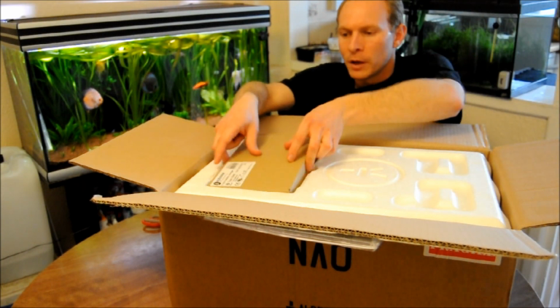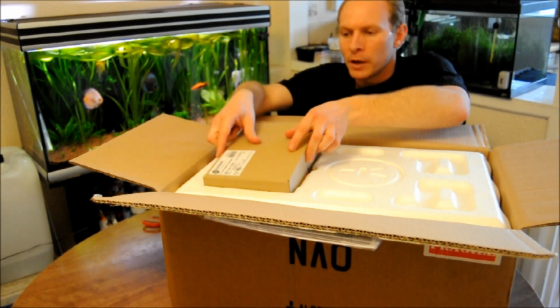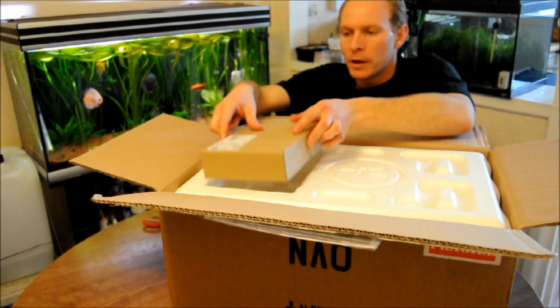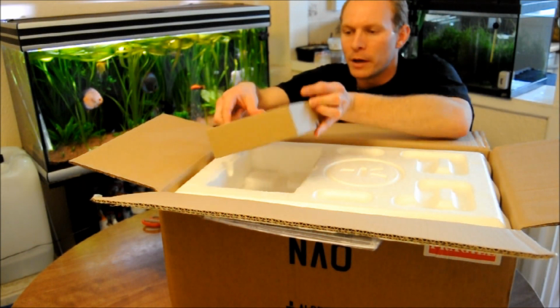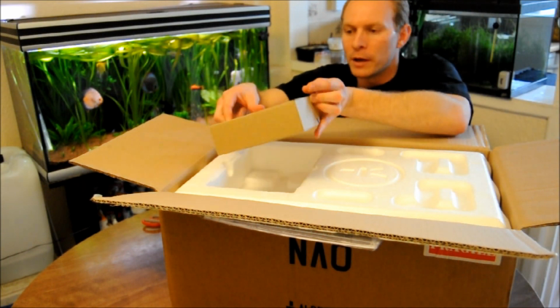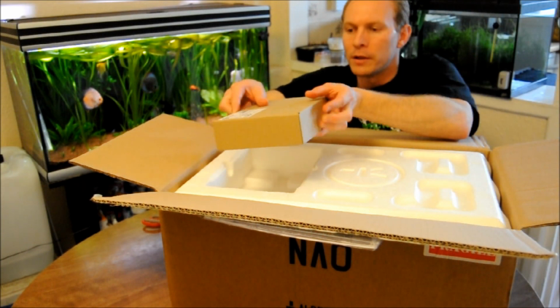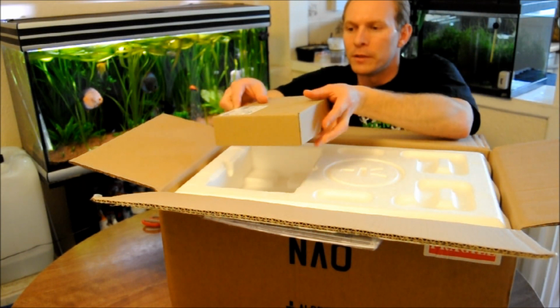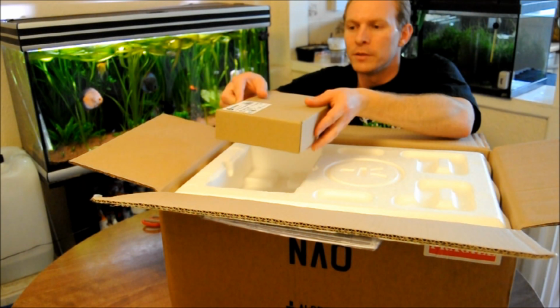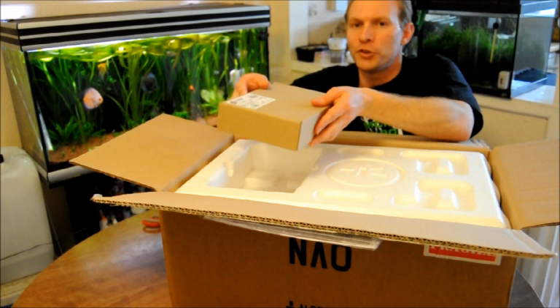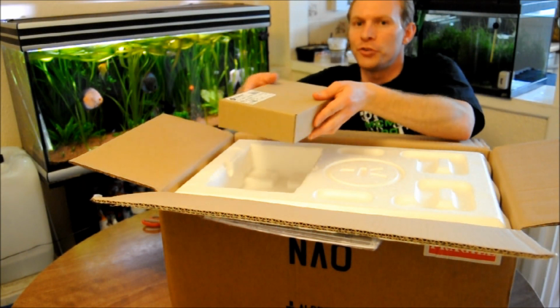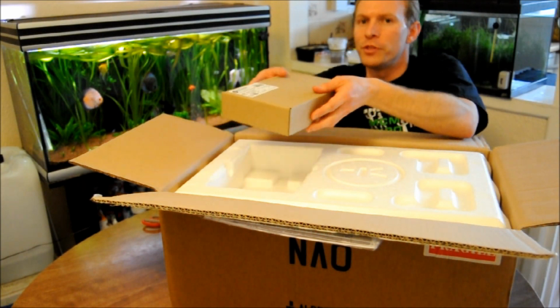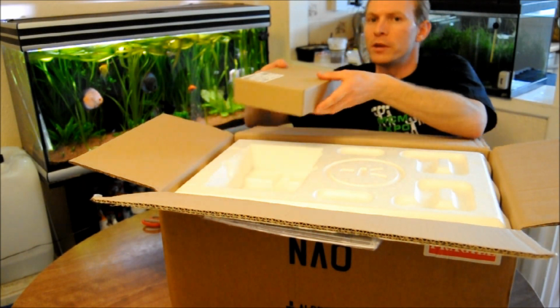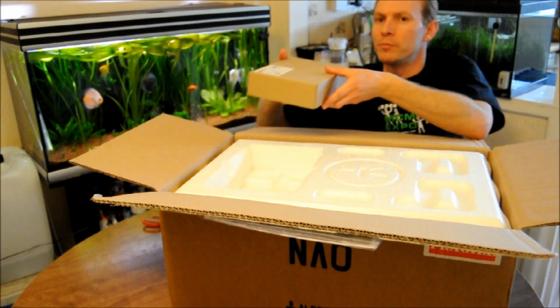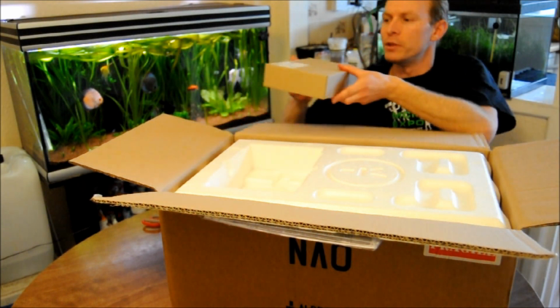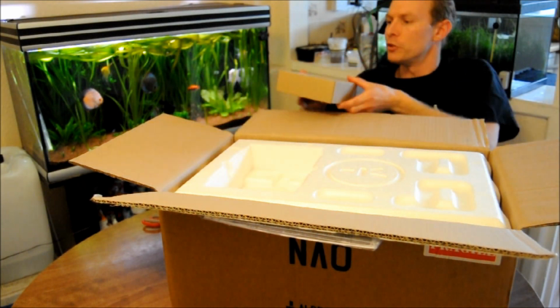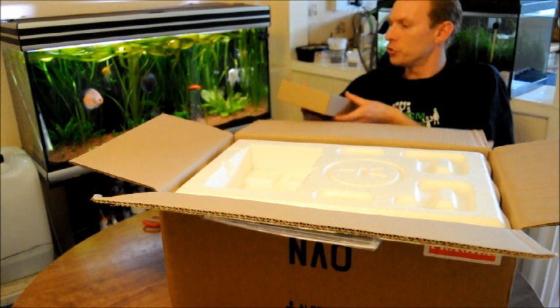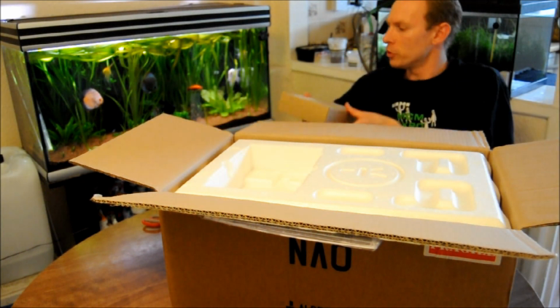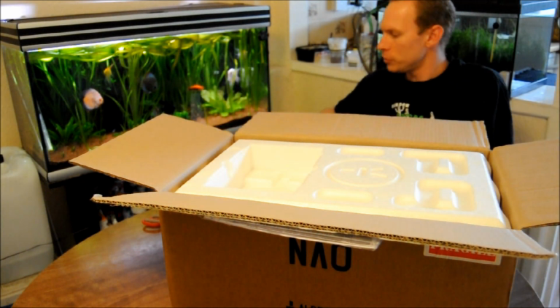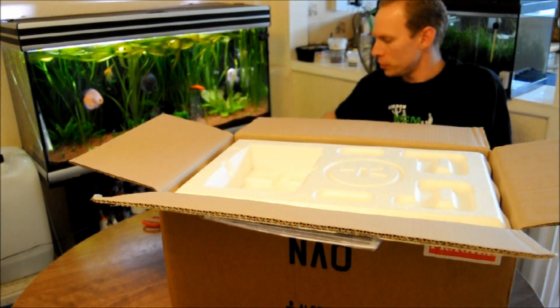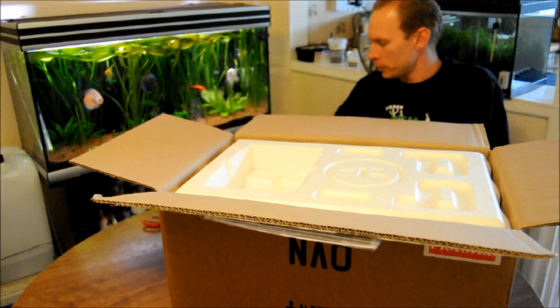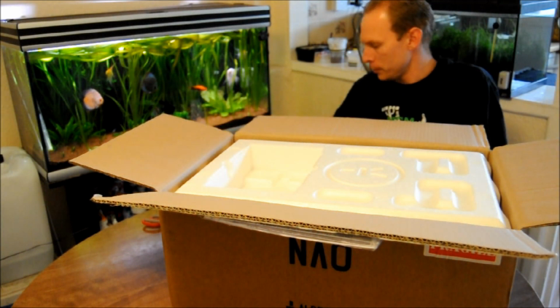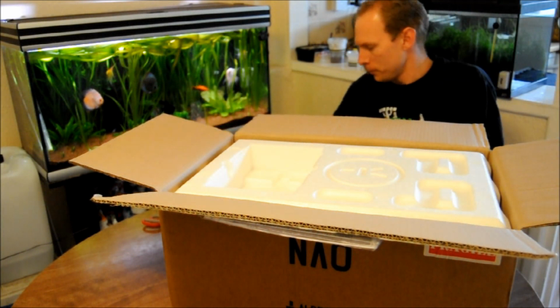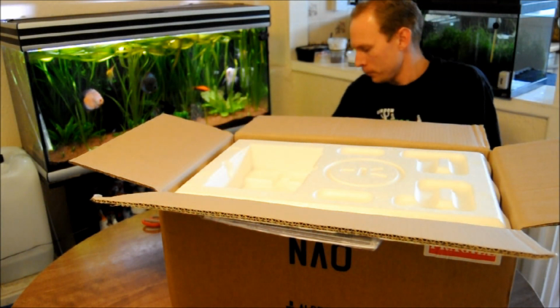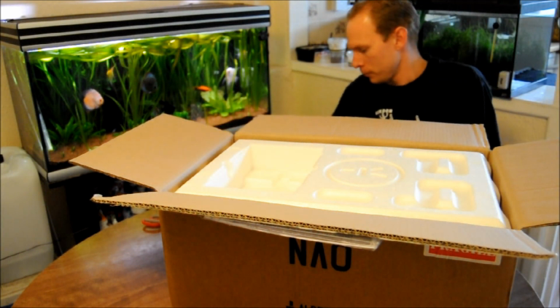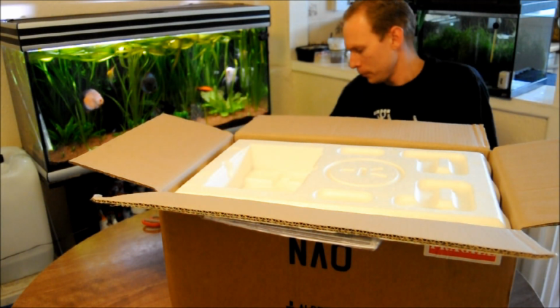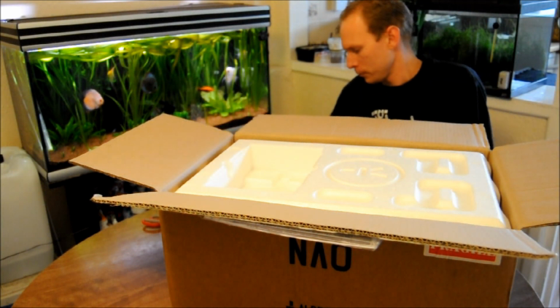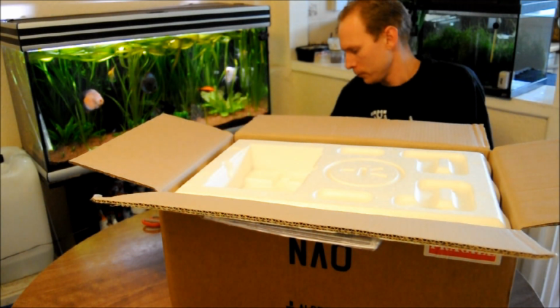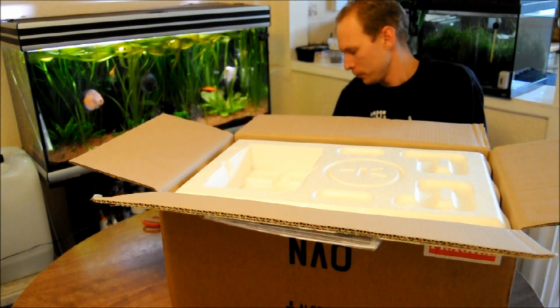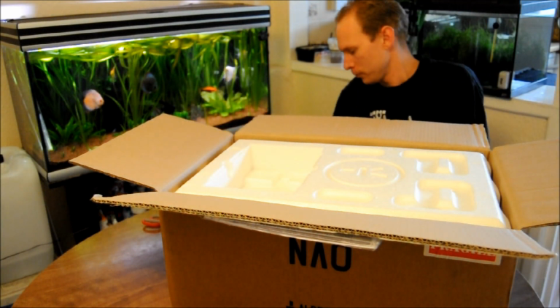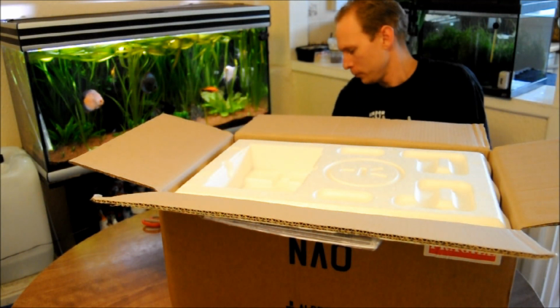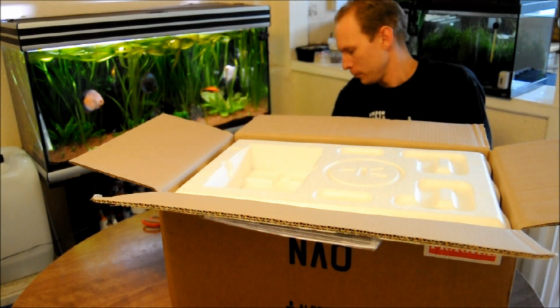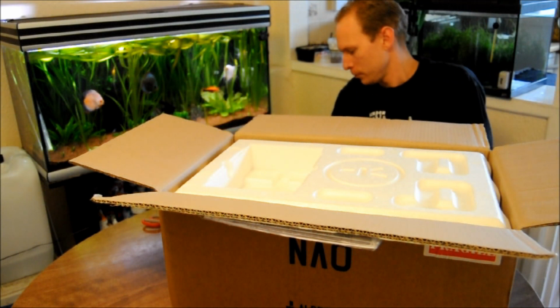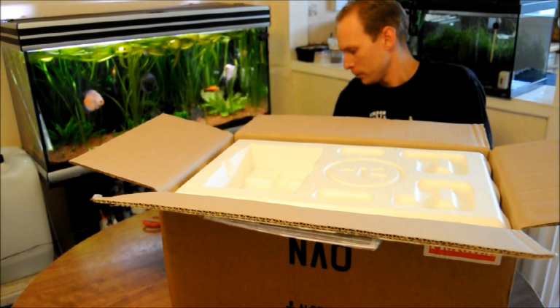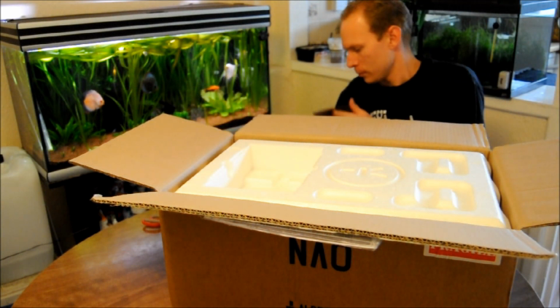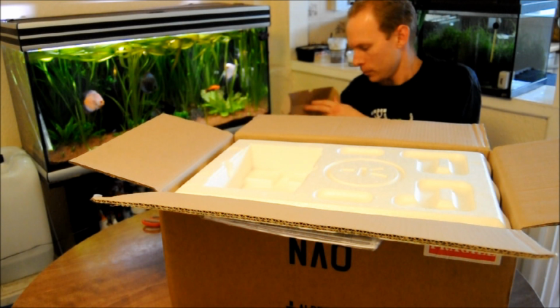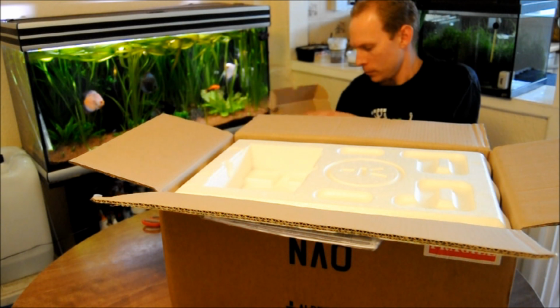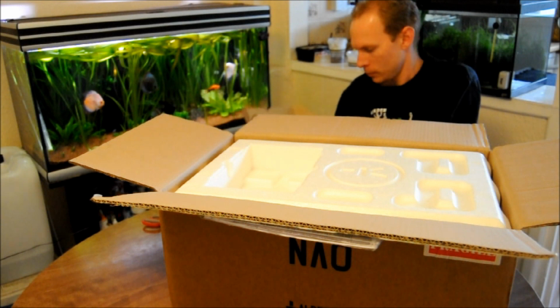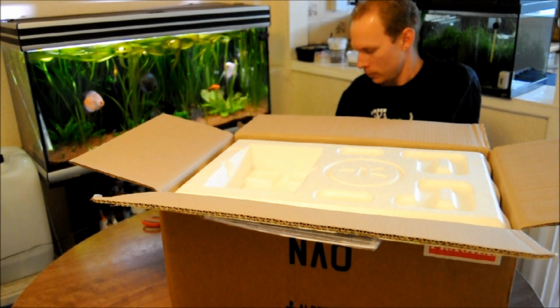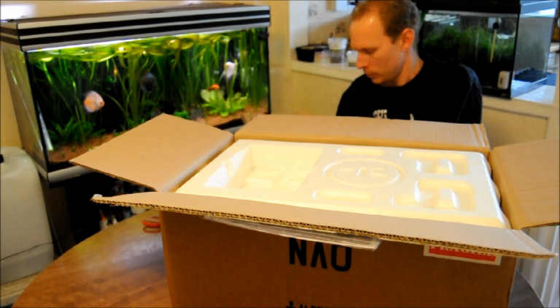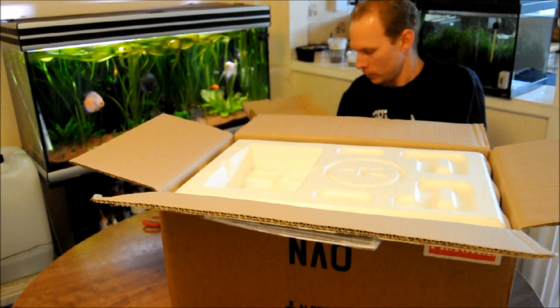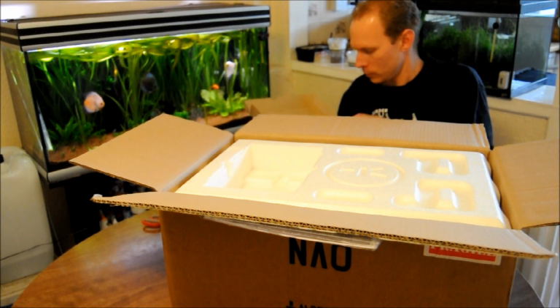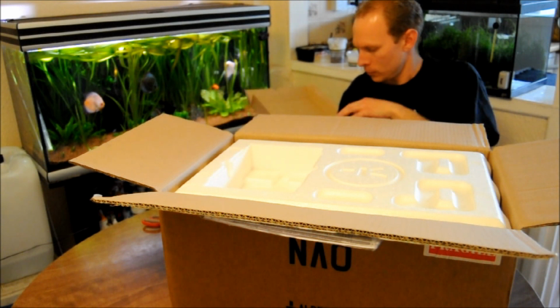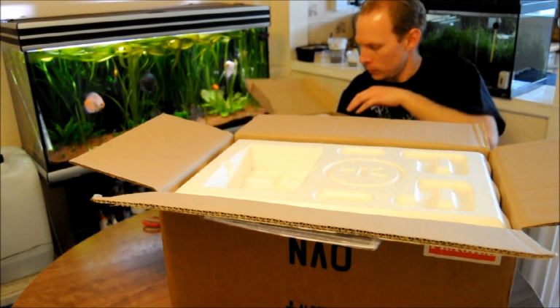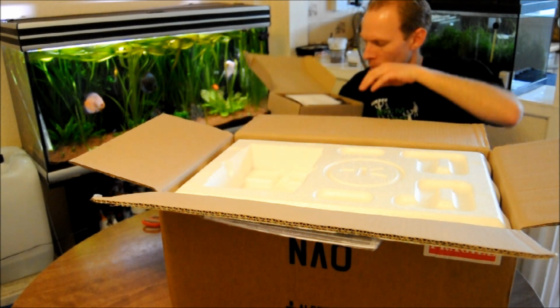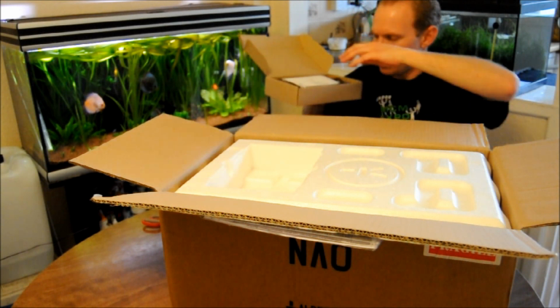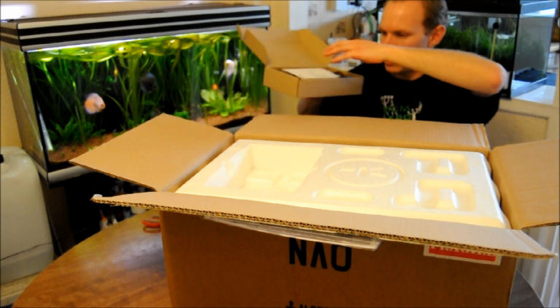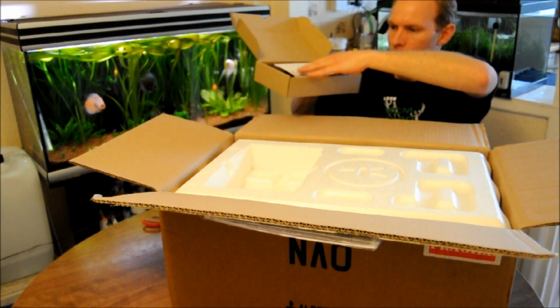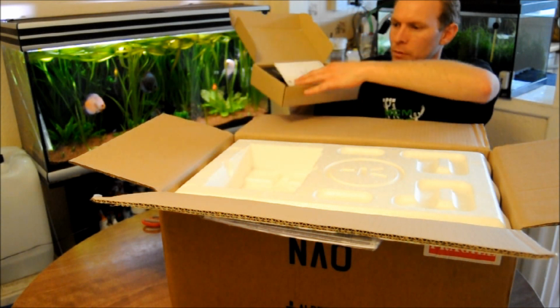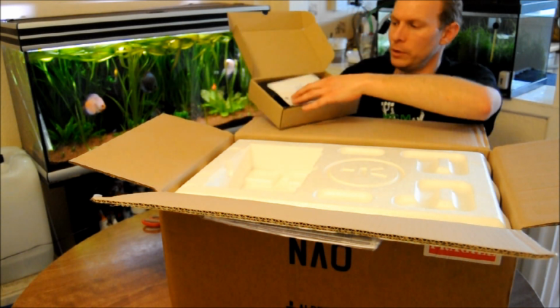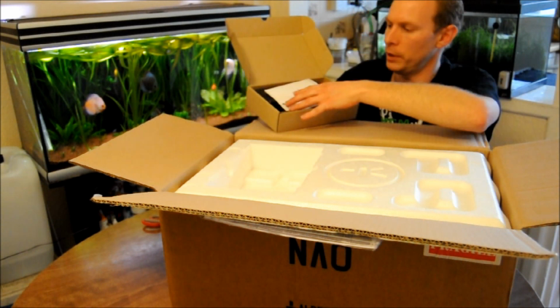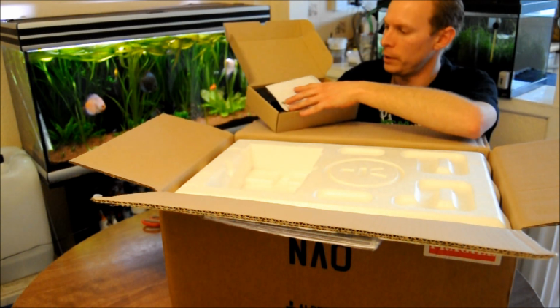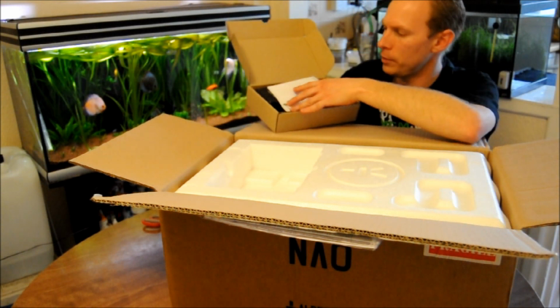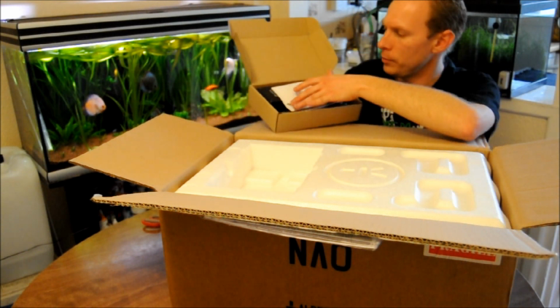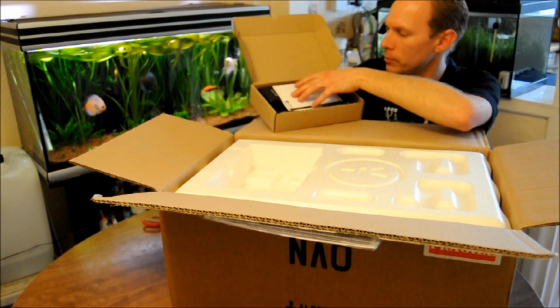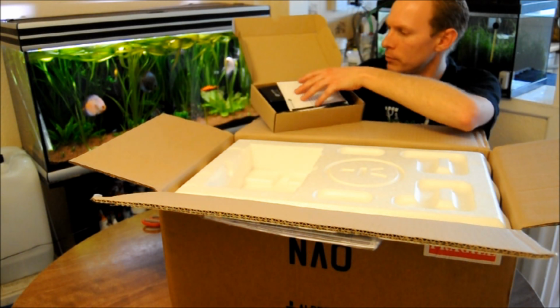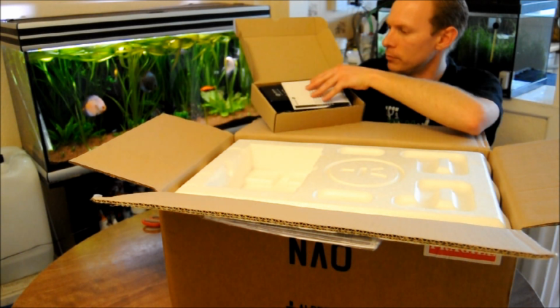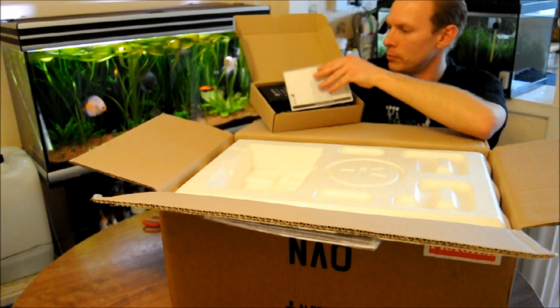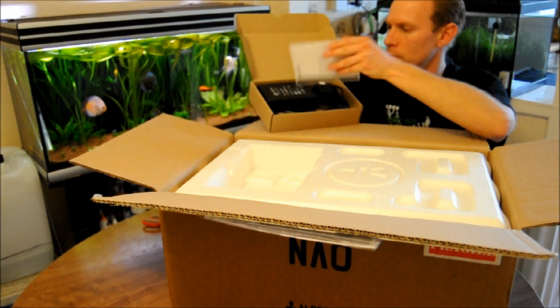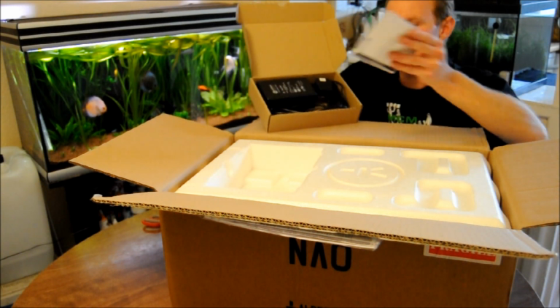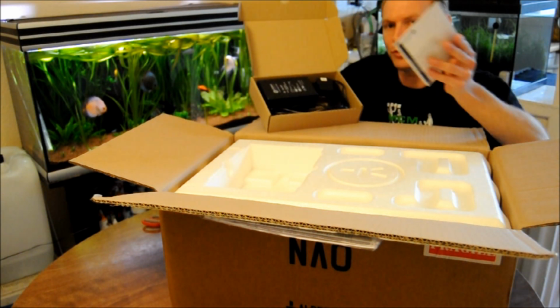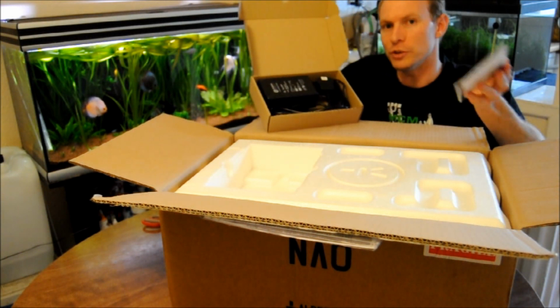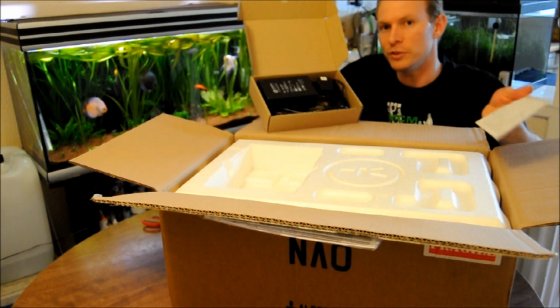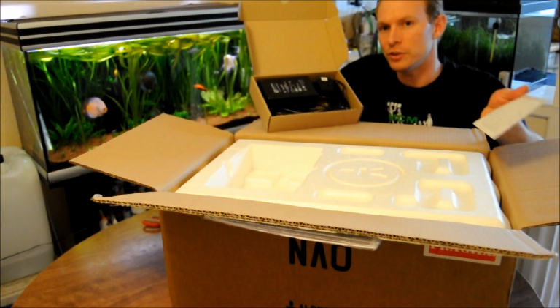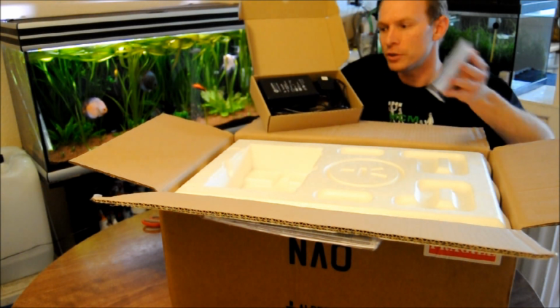And this should then be the charger. There you go. Charger.